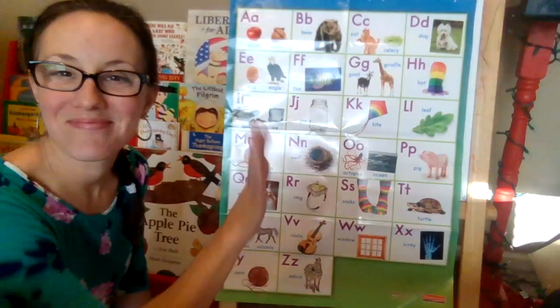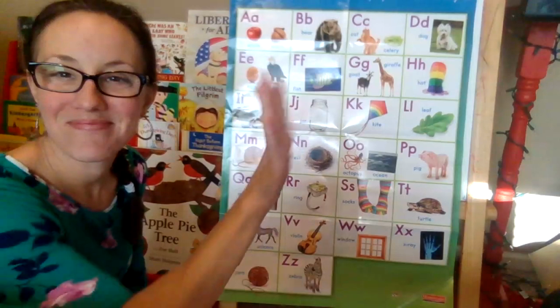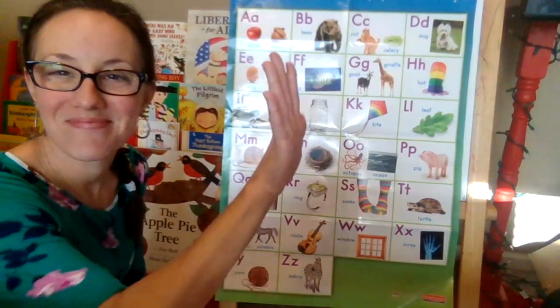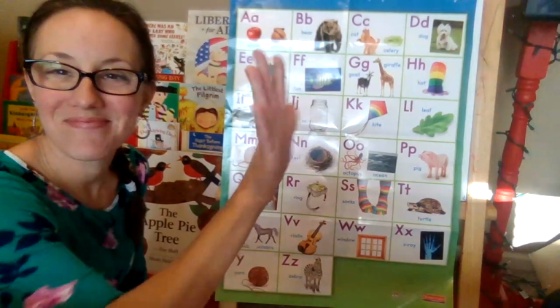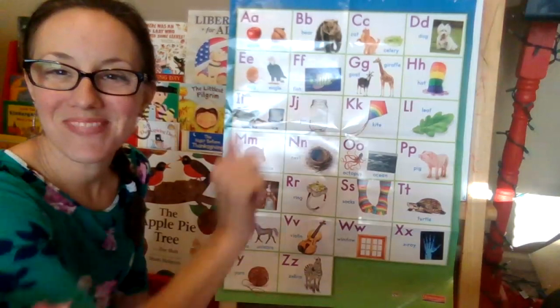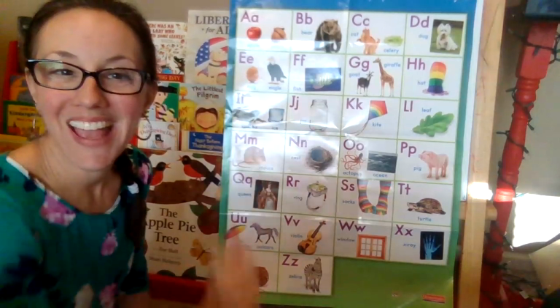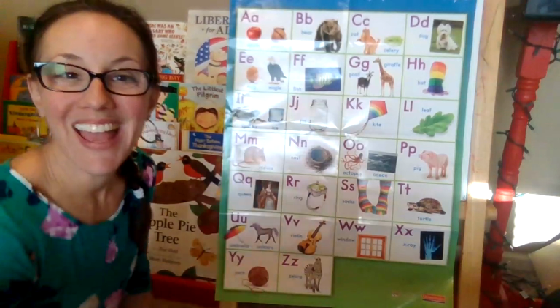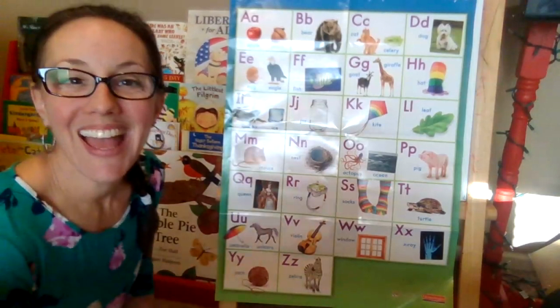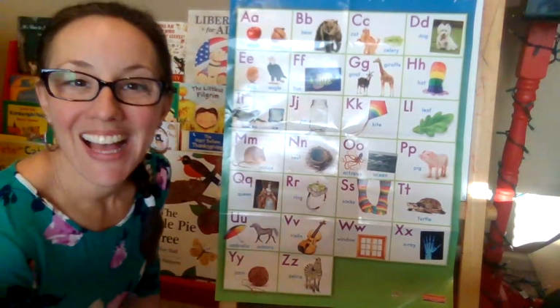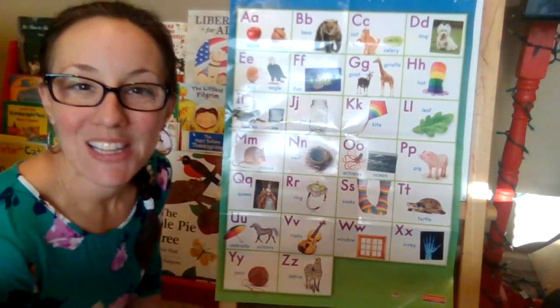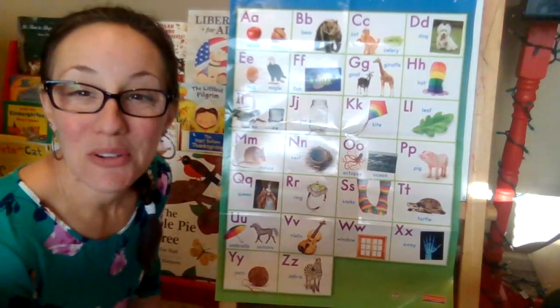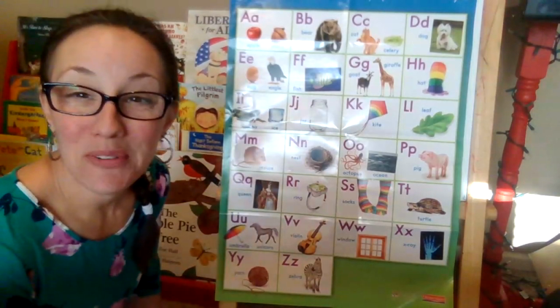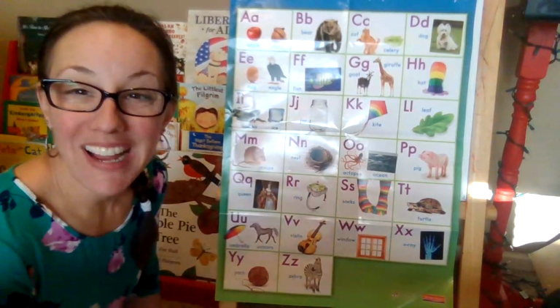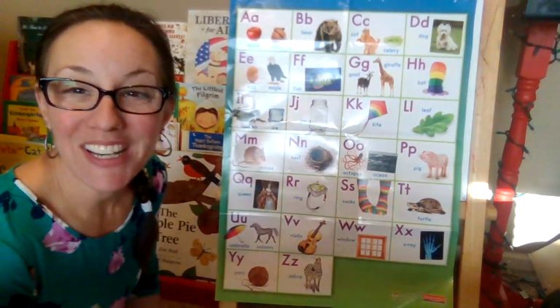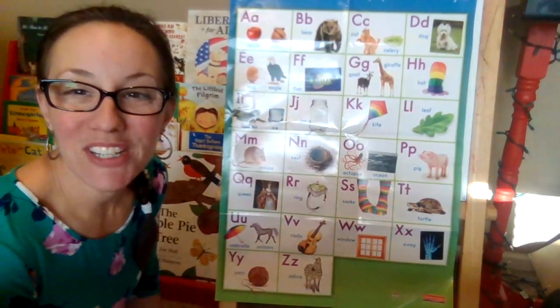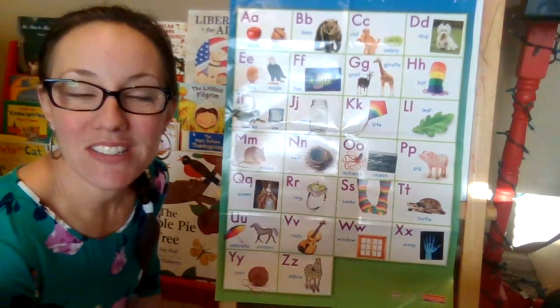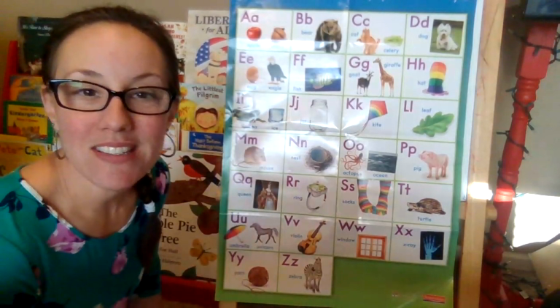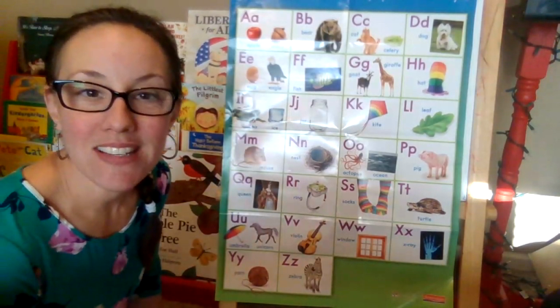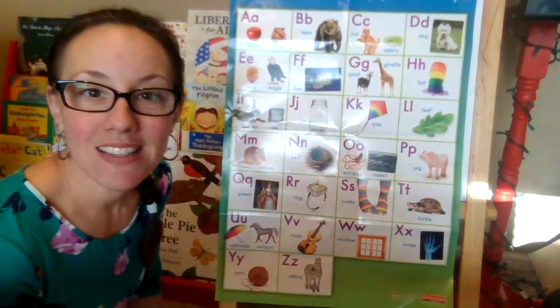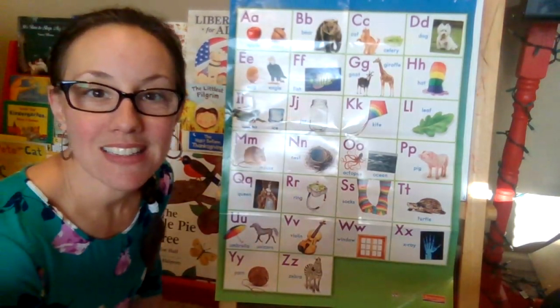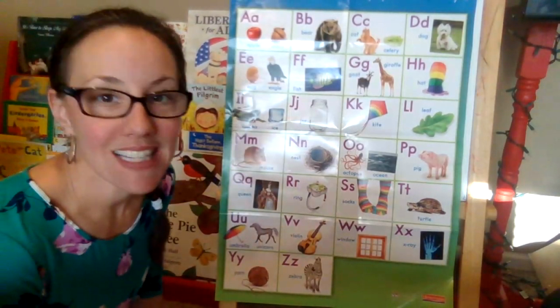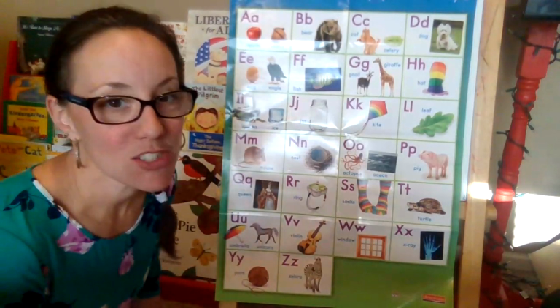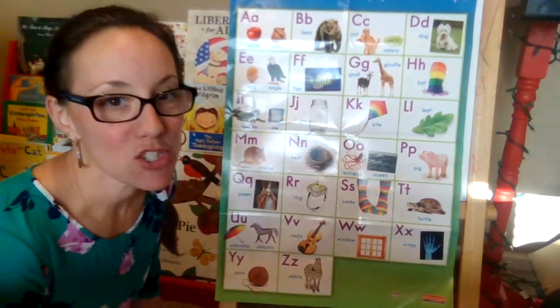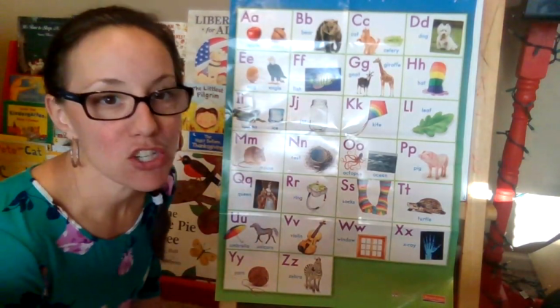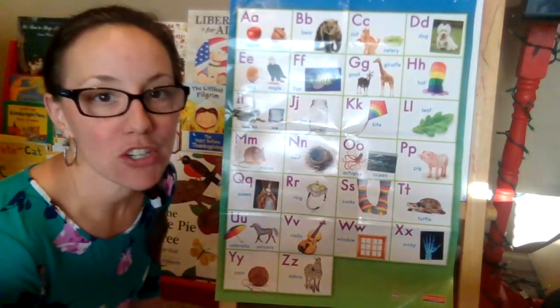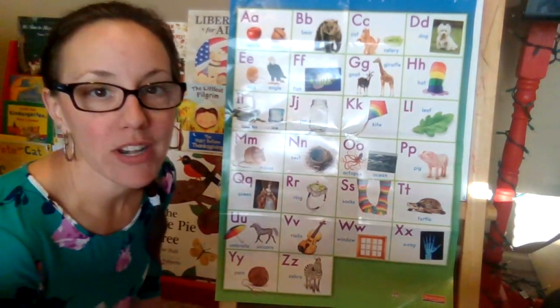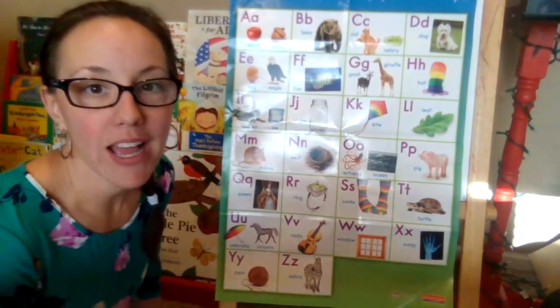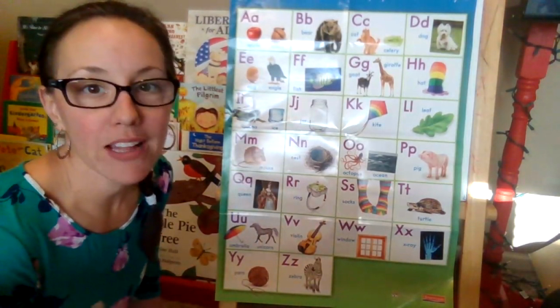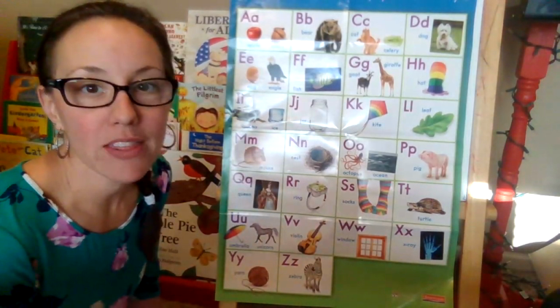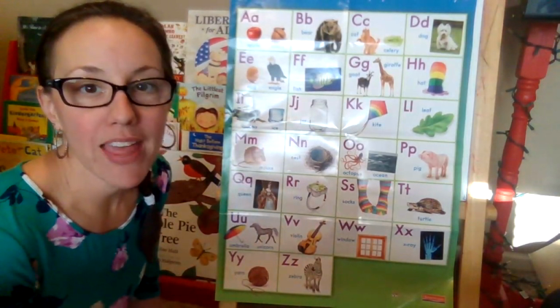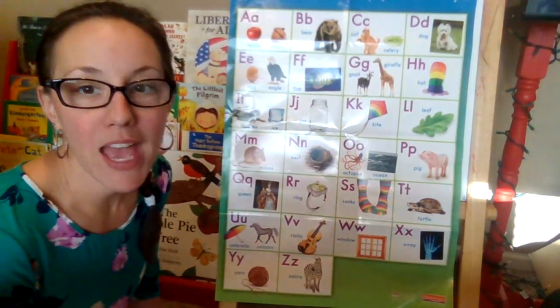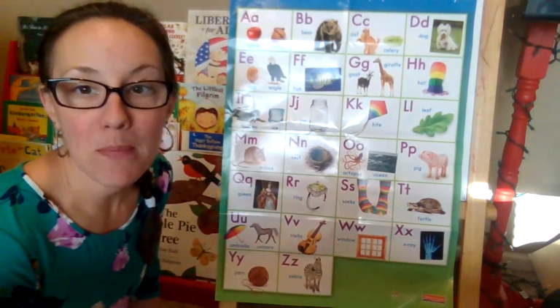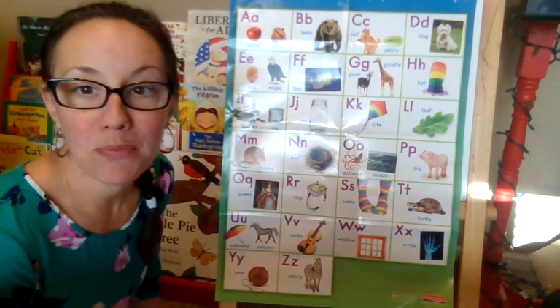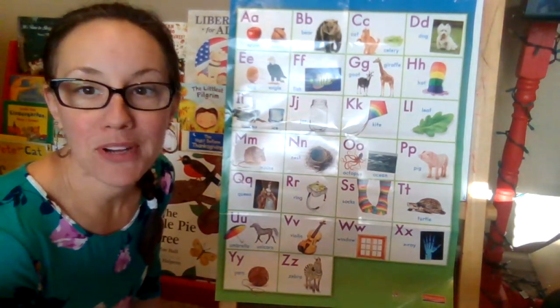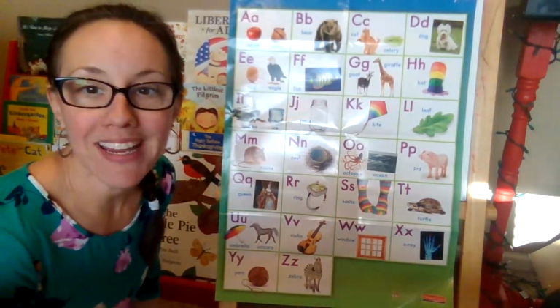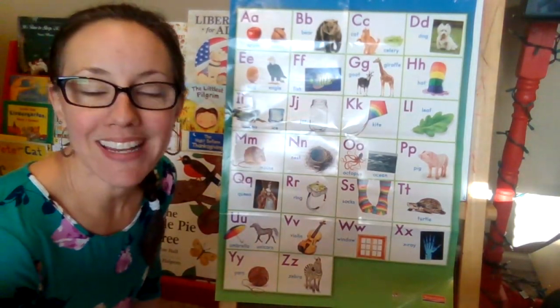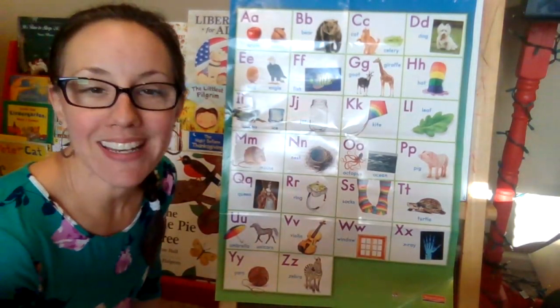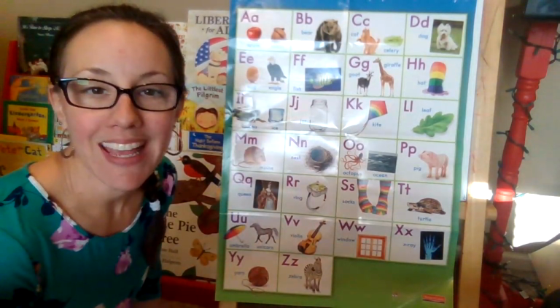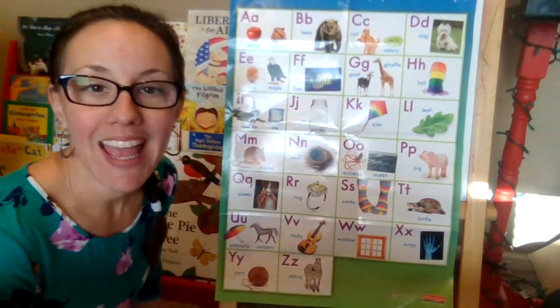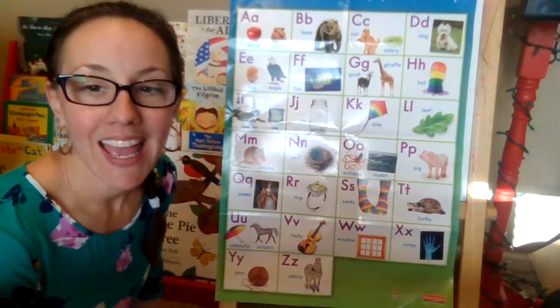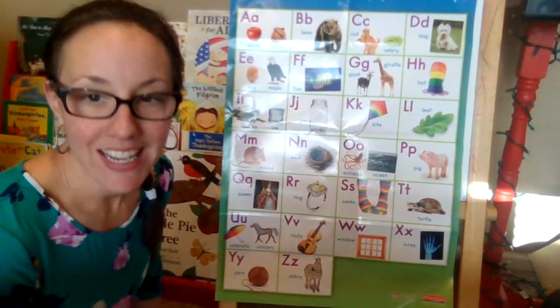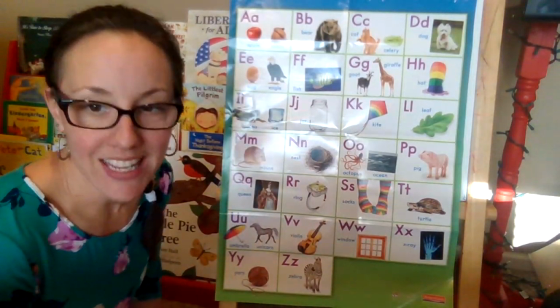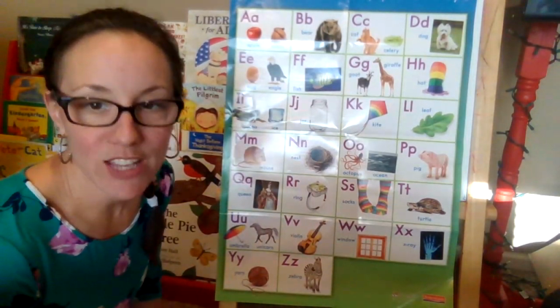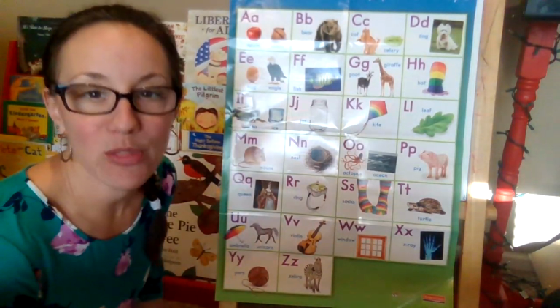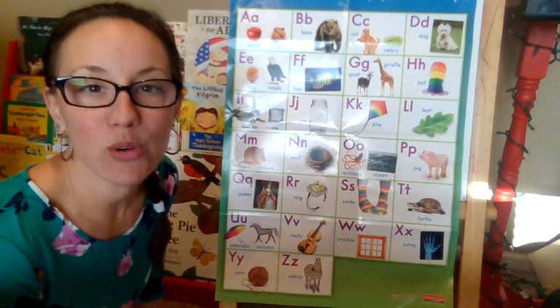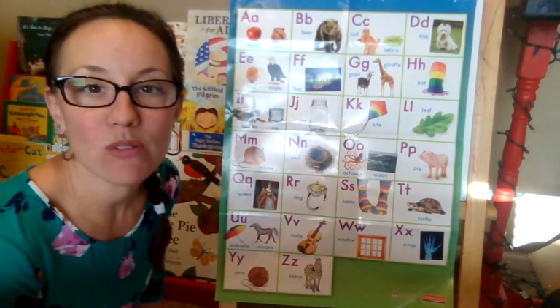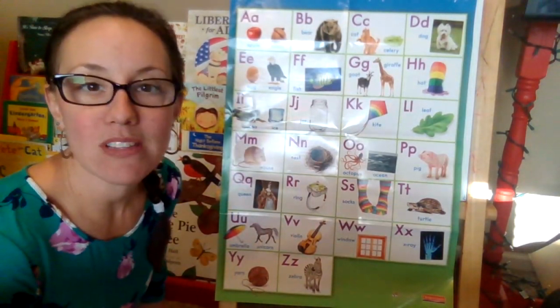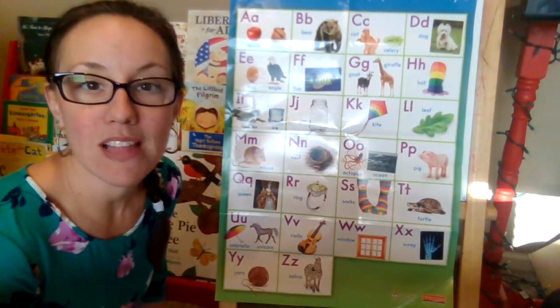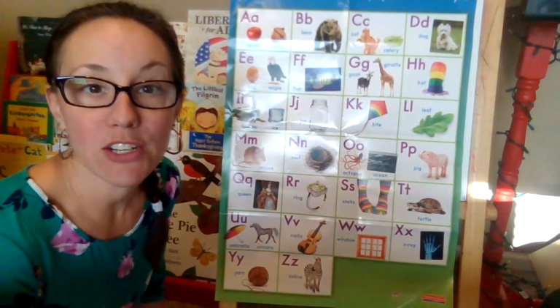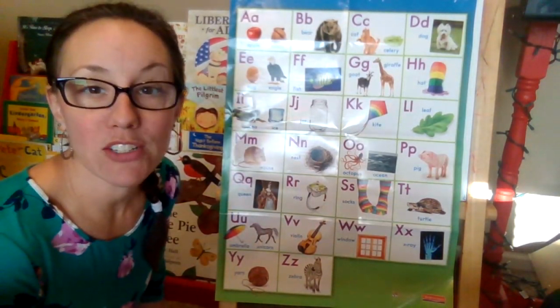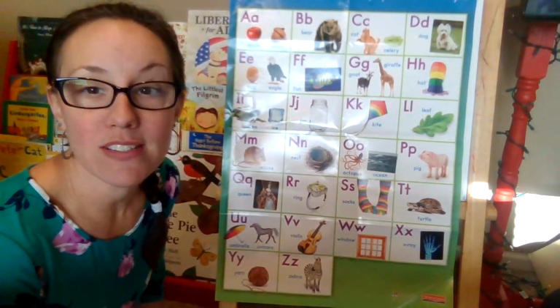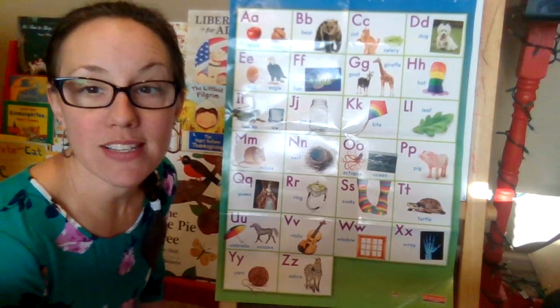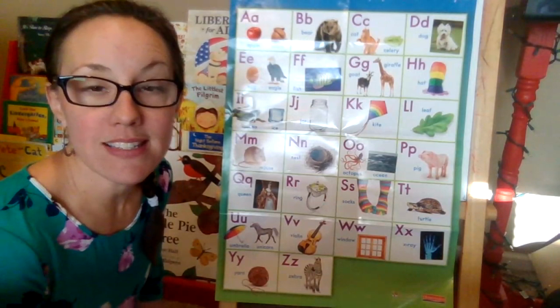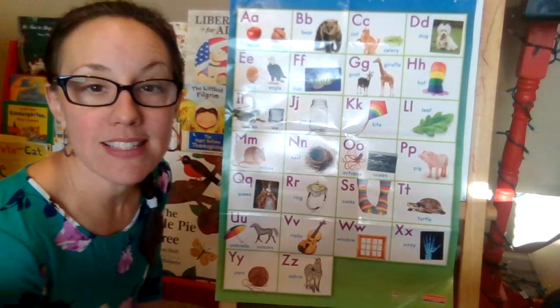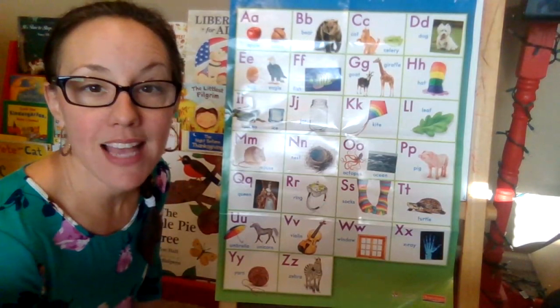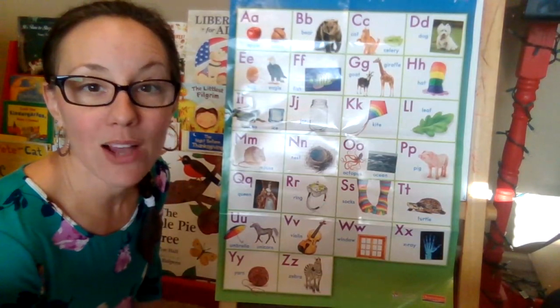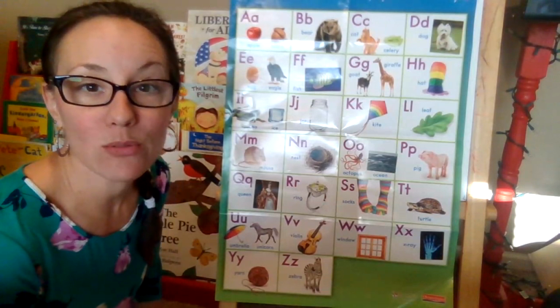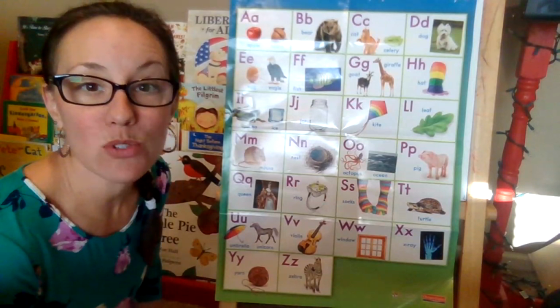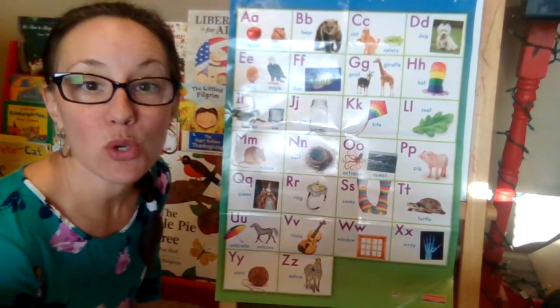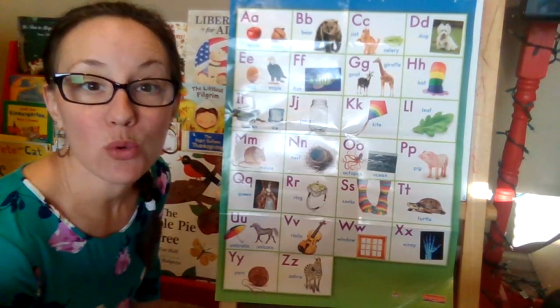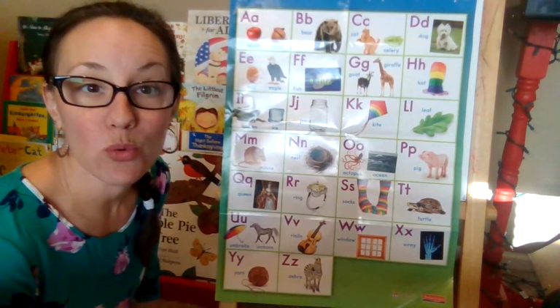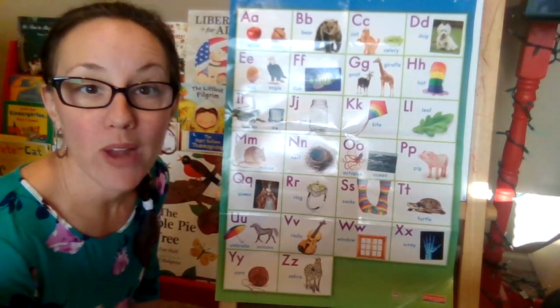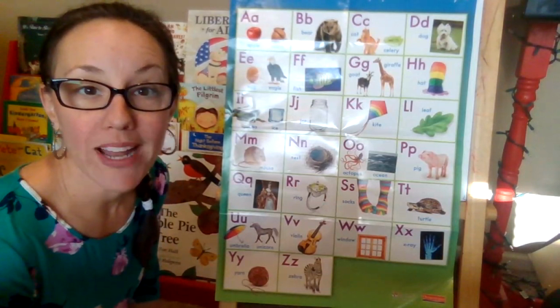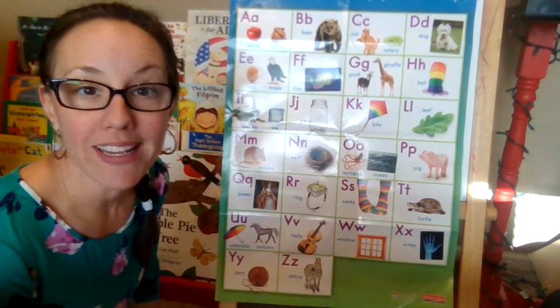Hello, writers! Let's turn on that brain and get those letters and sounds ready.